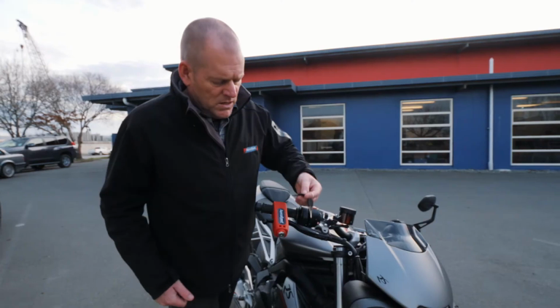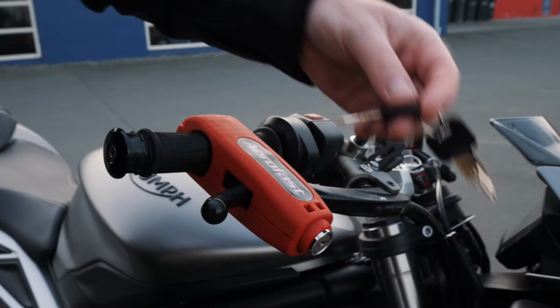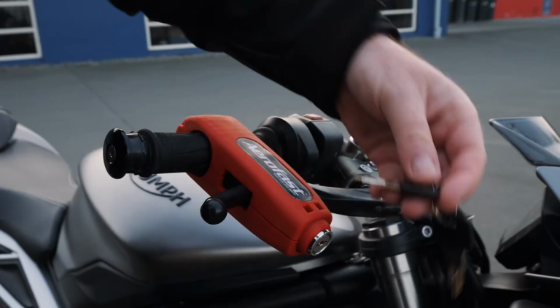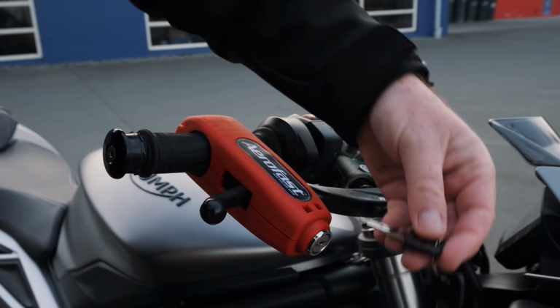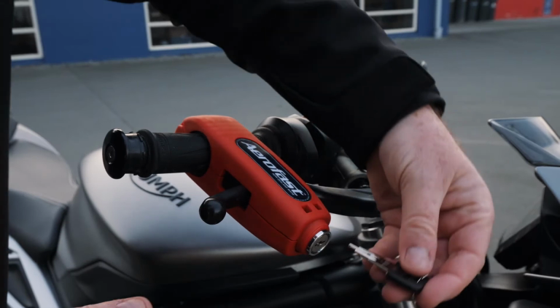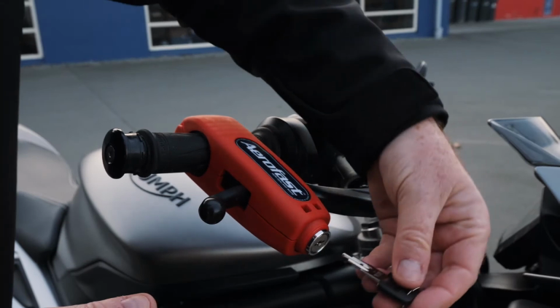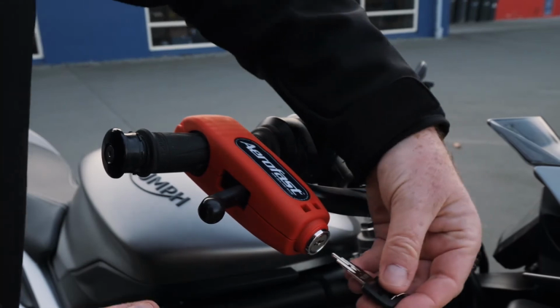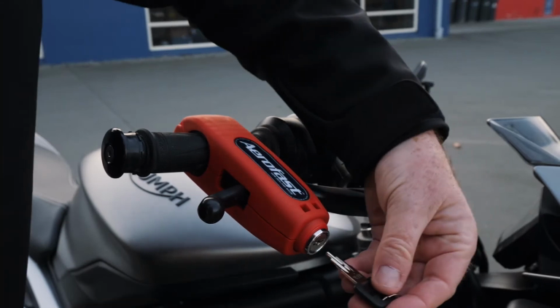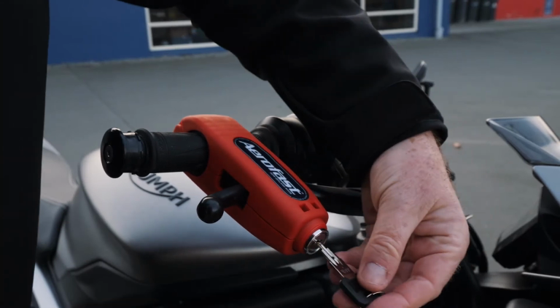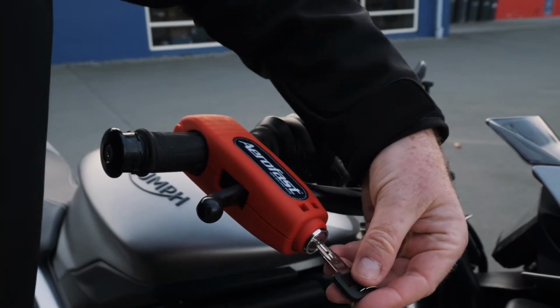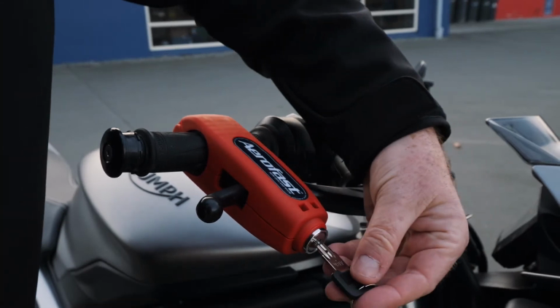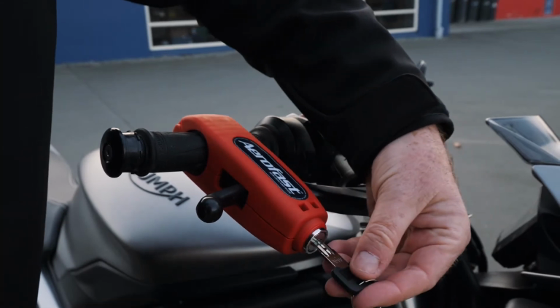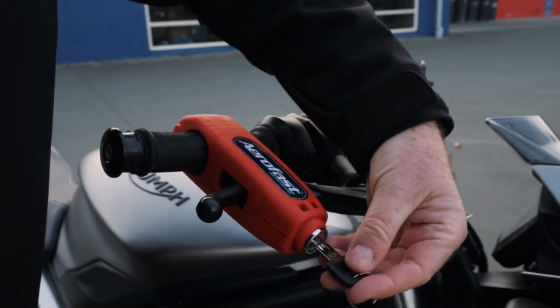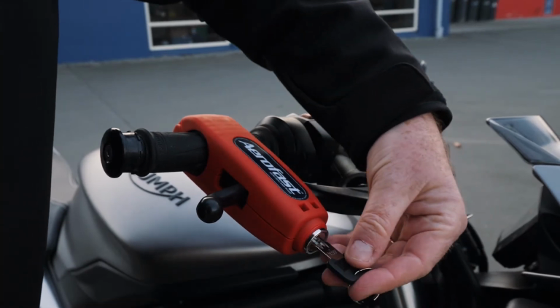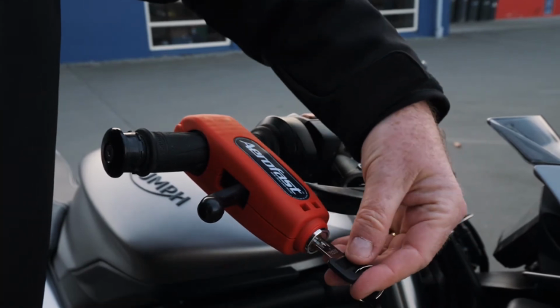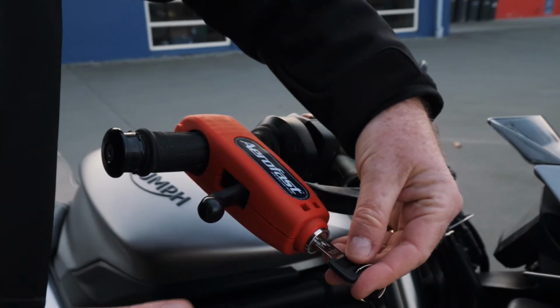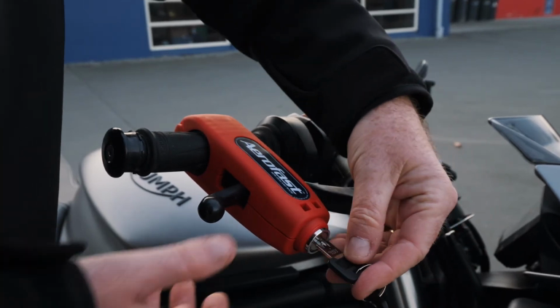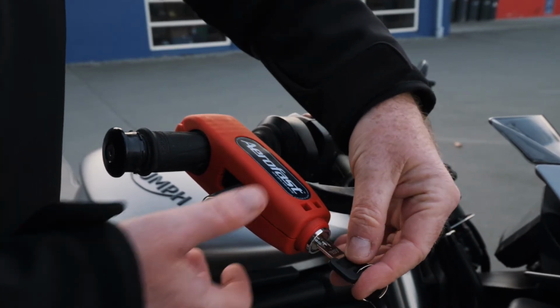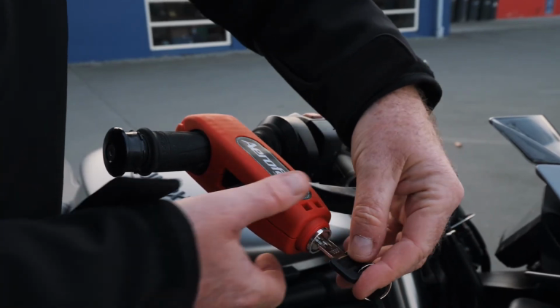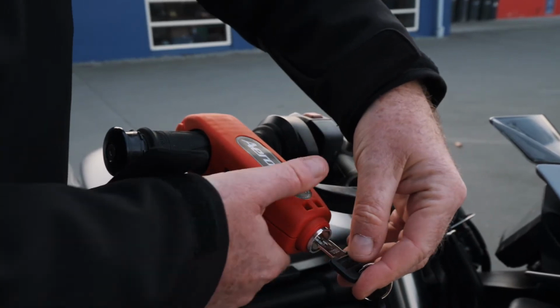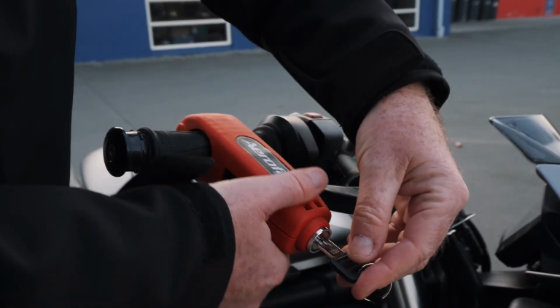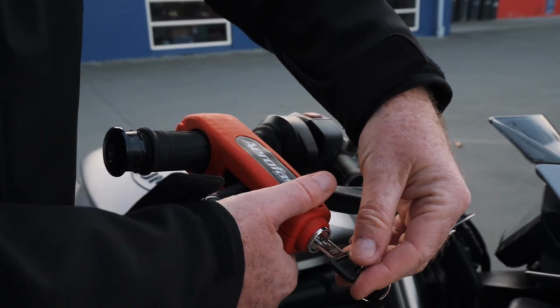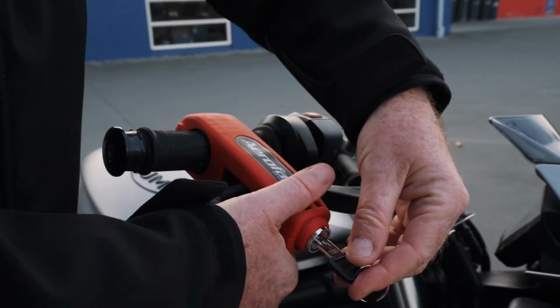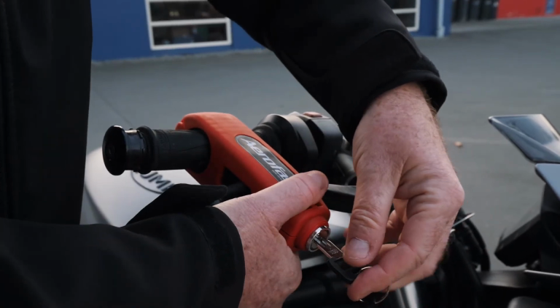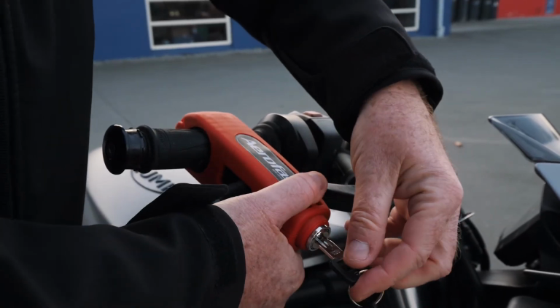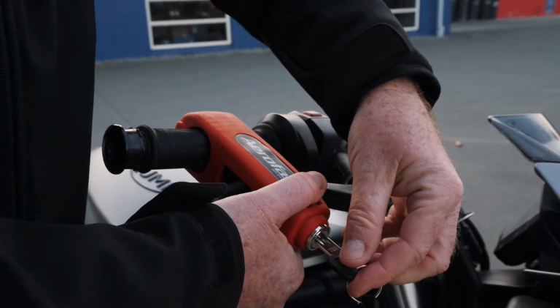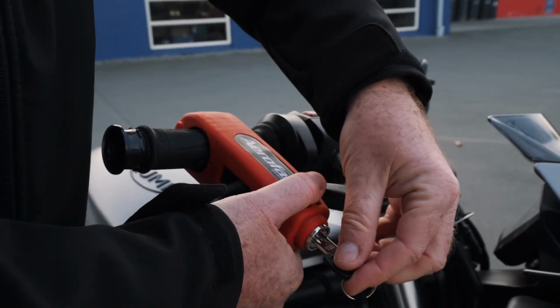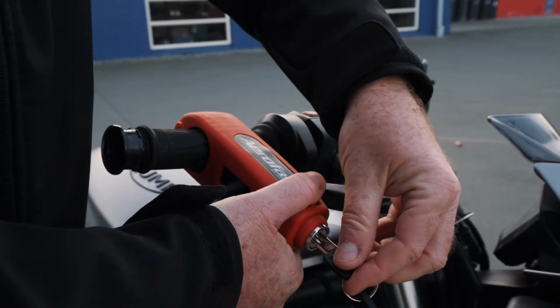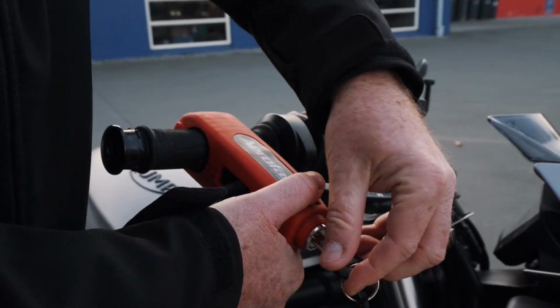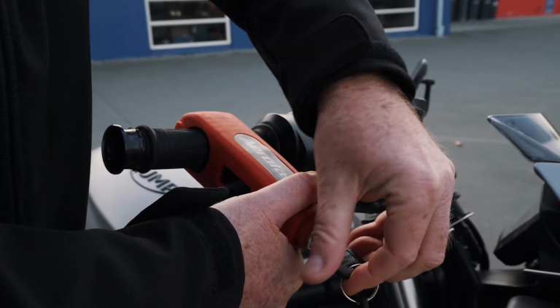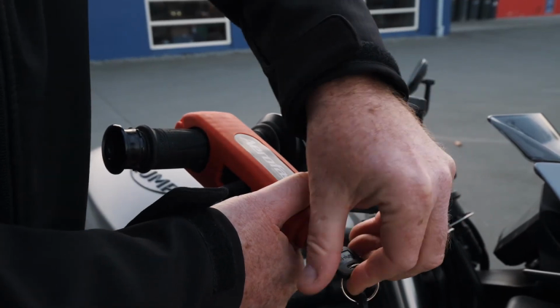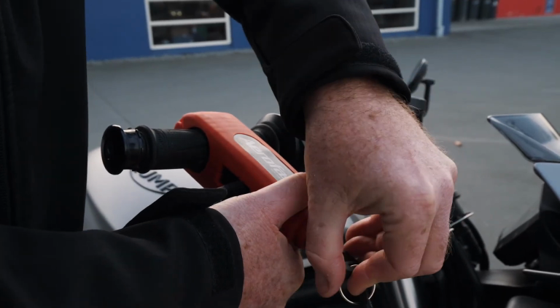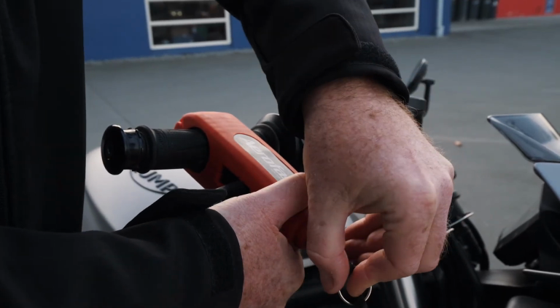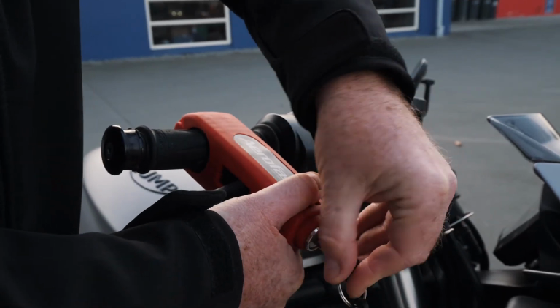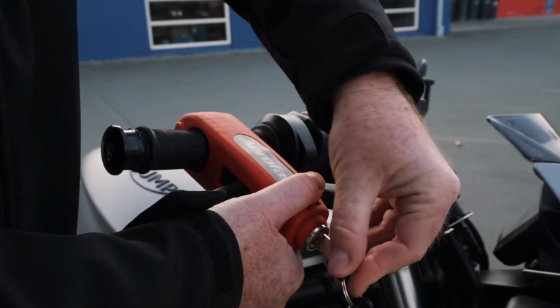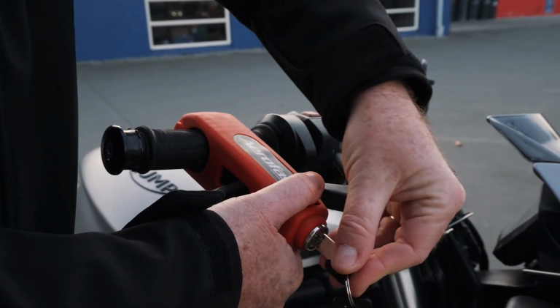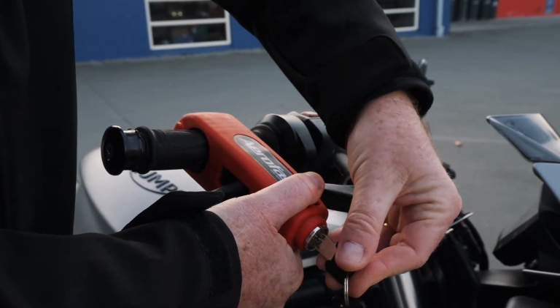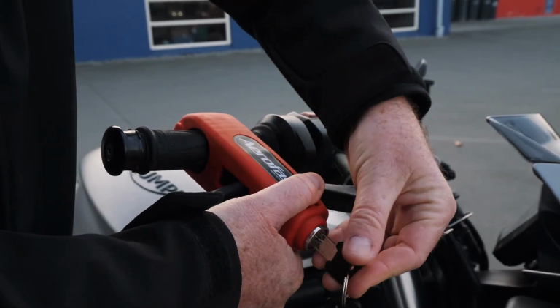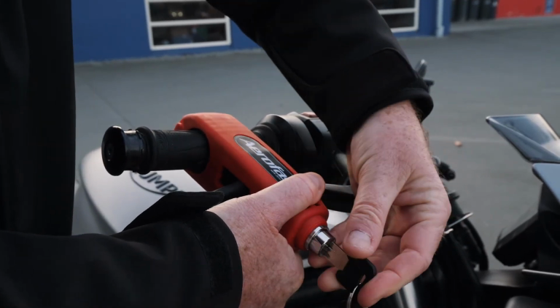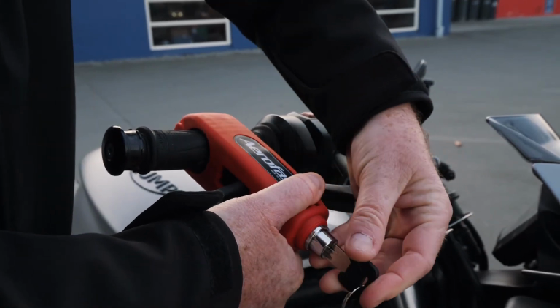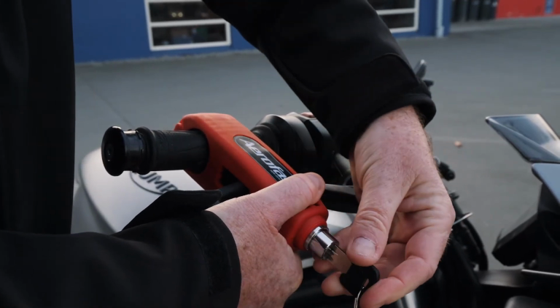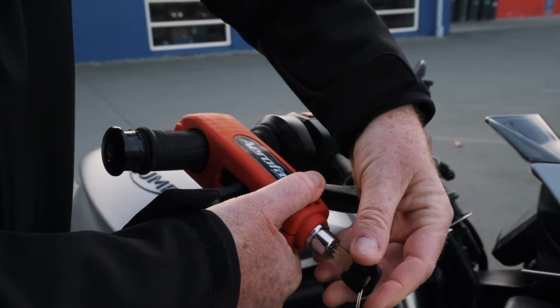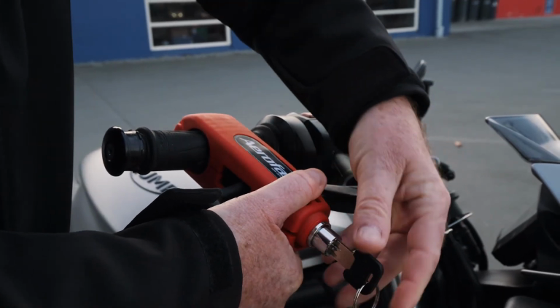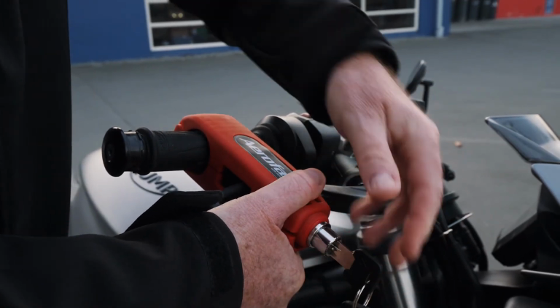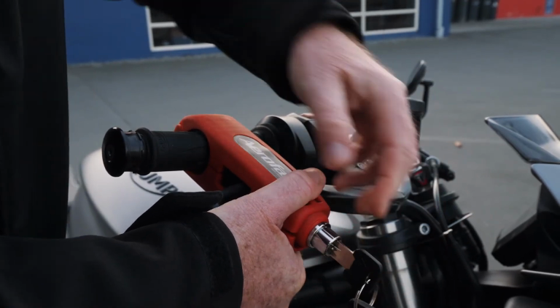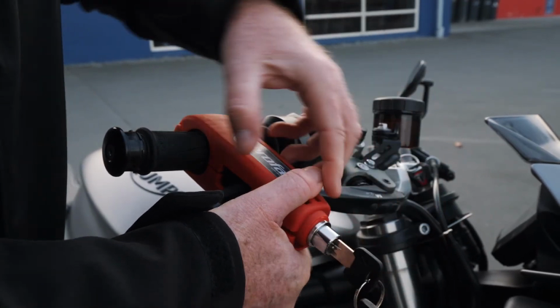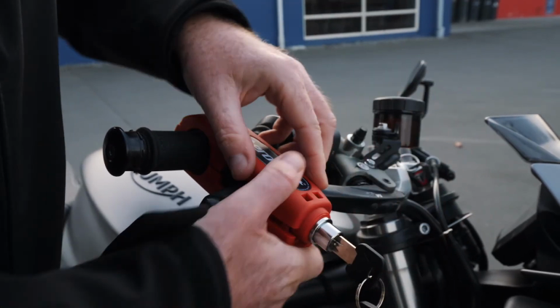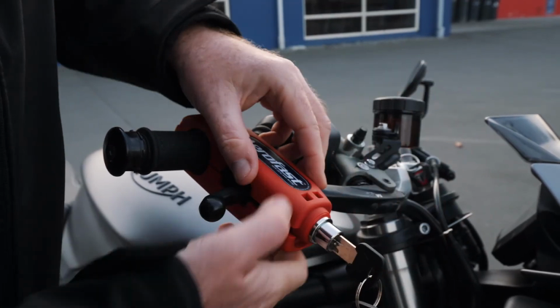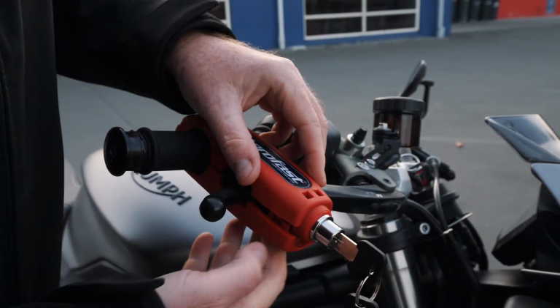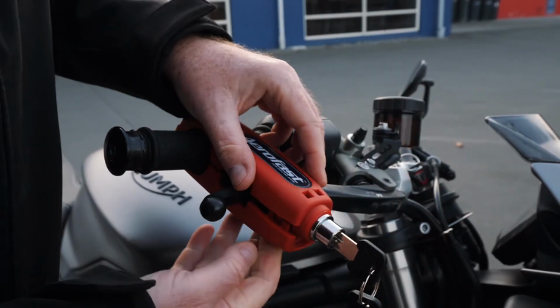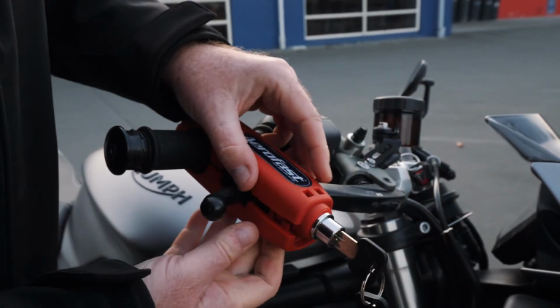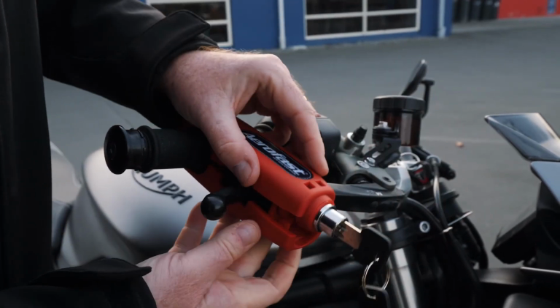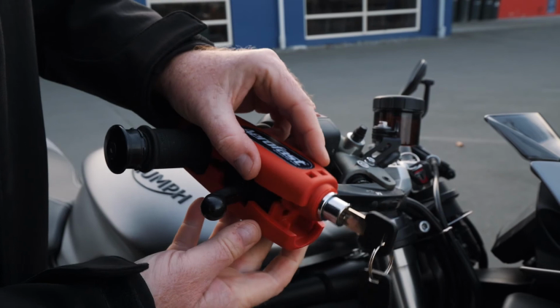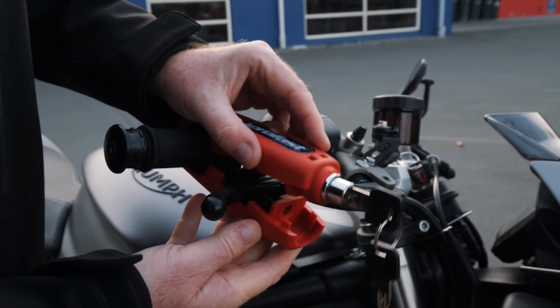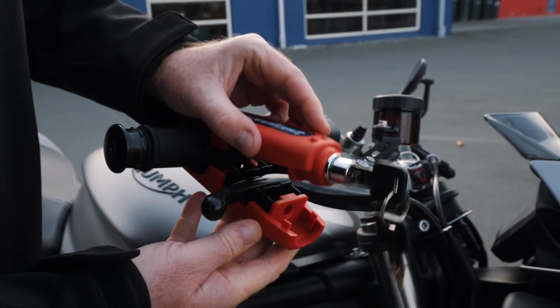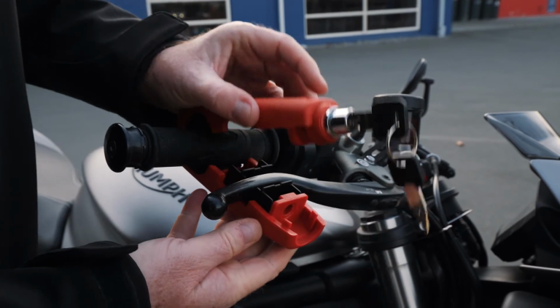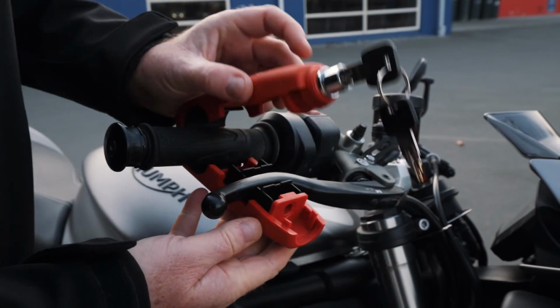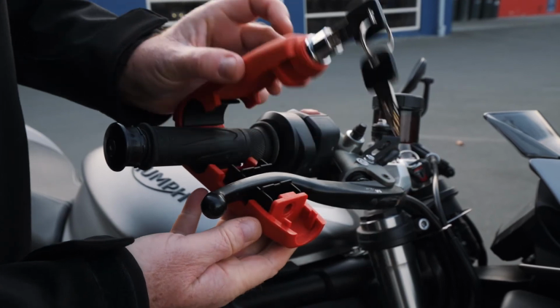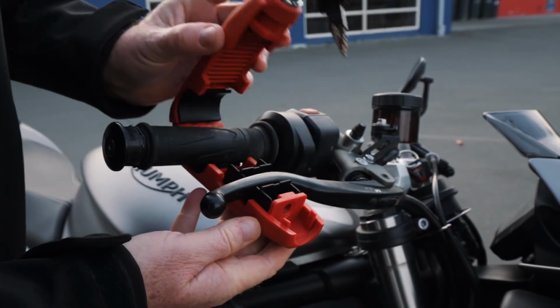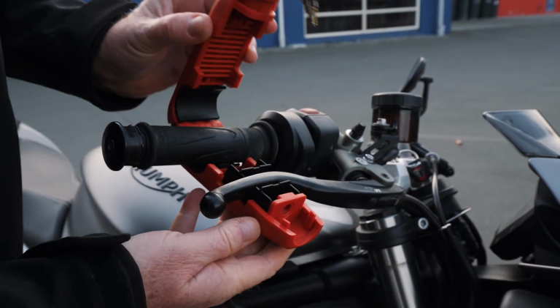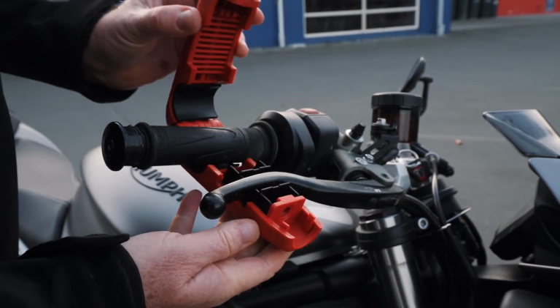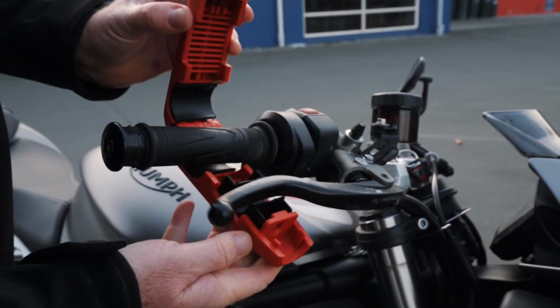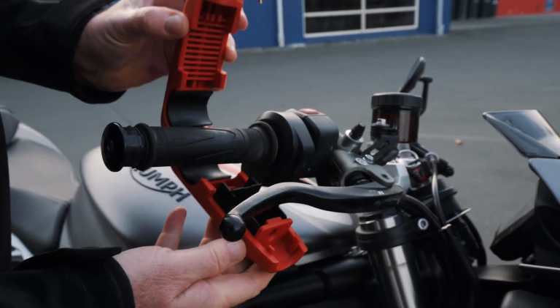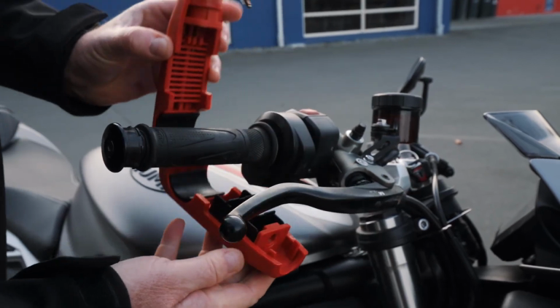And to release it, a little tip is to squeeze the end of the lock together. If it's tight, turn it and out it comes.